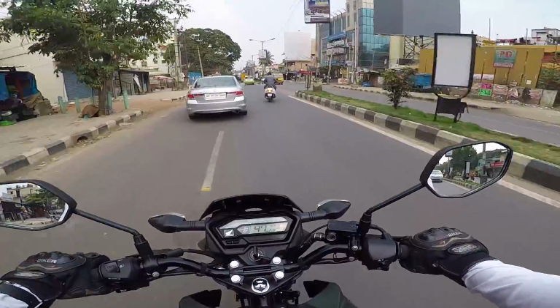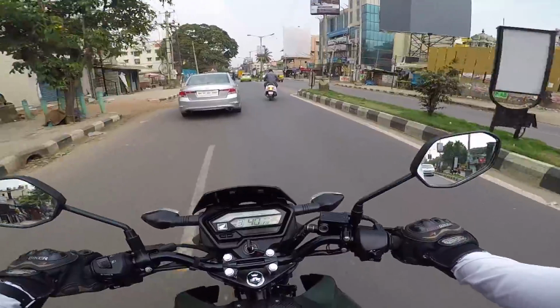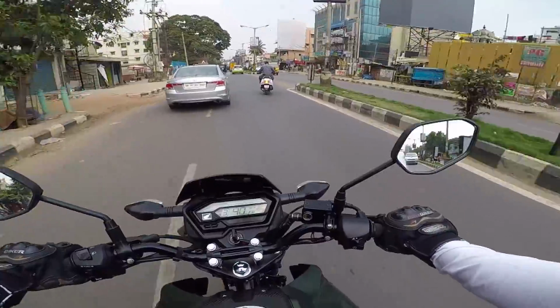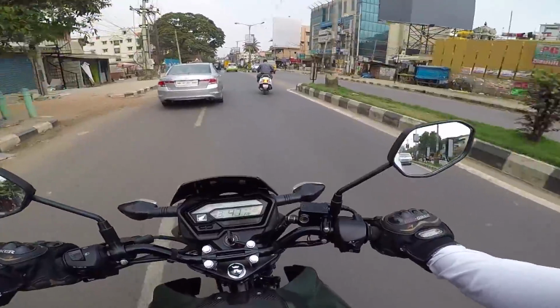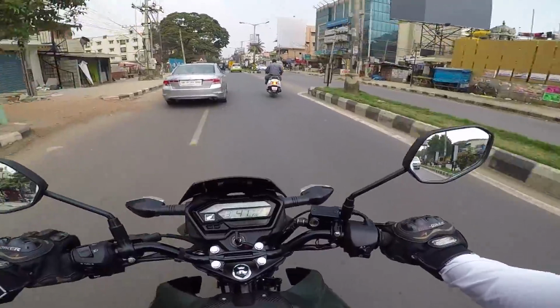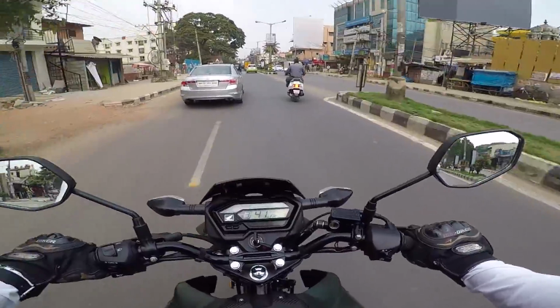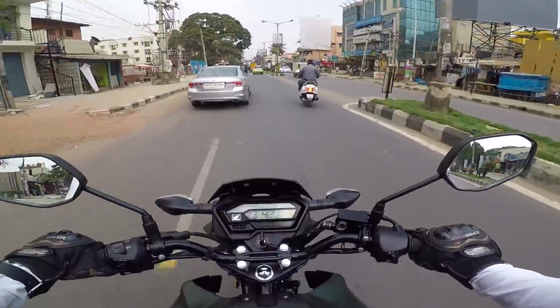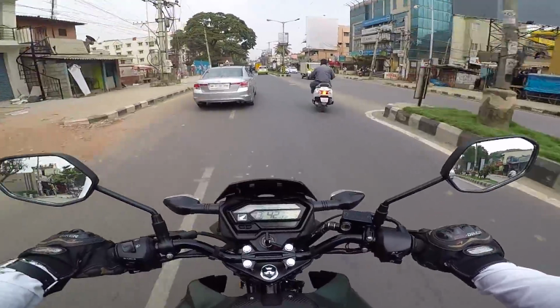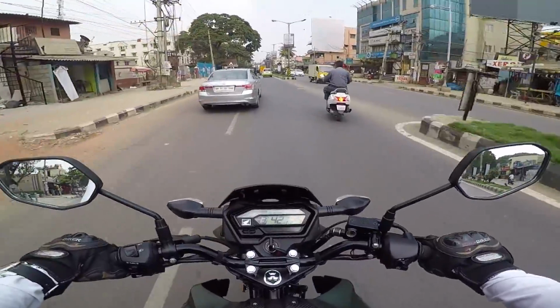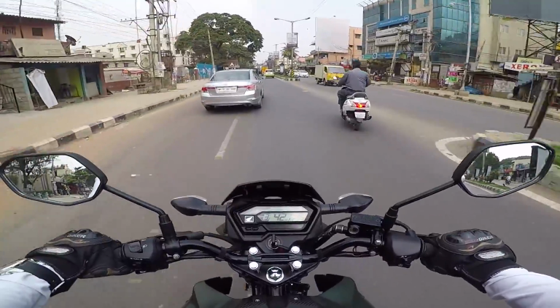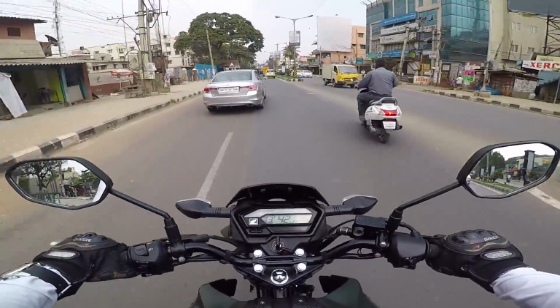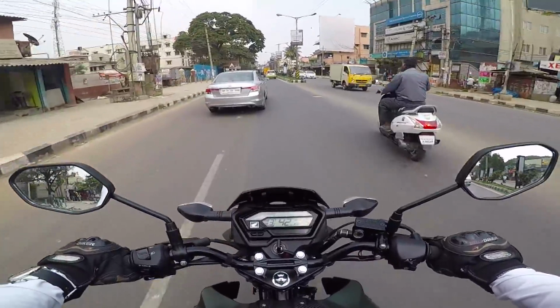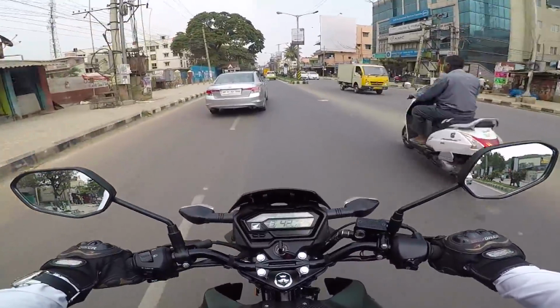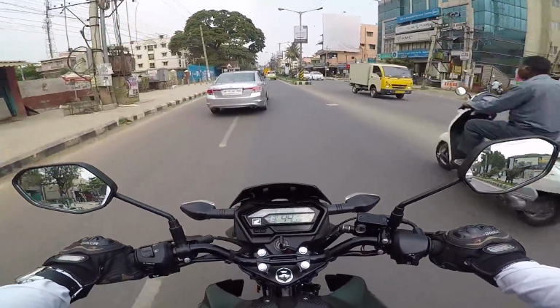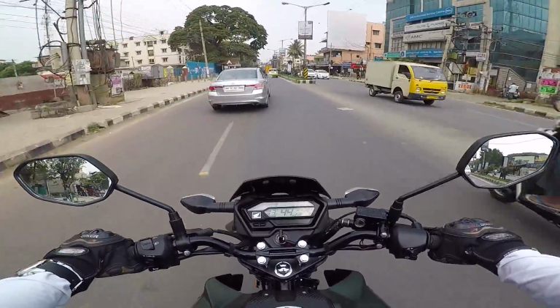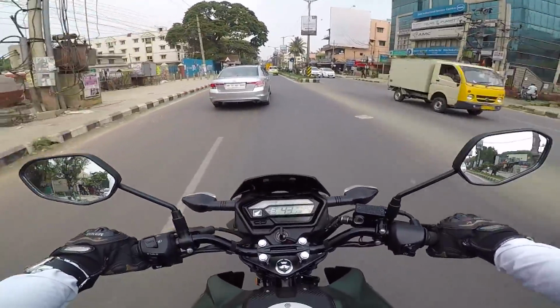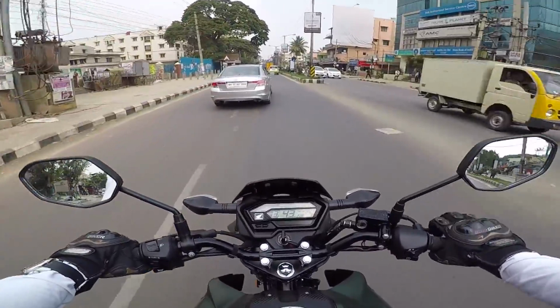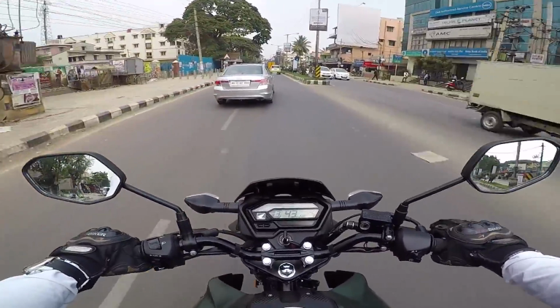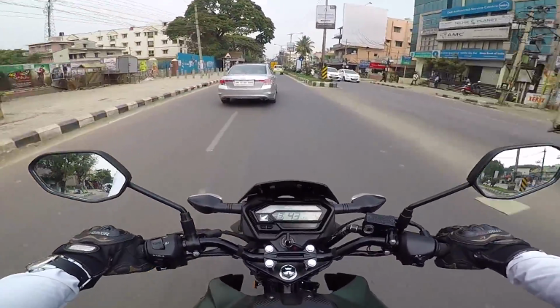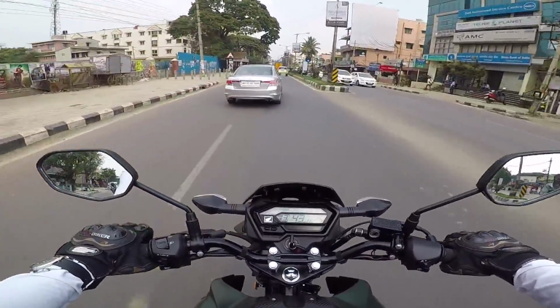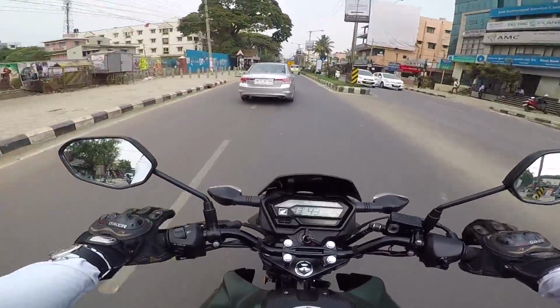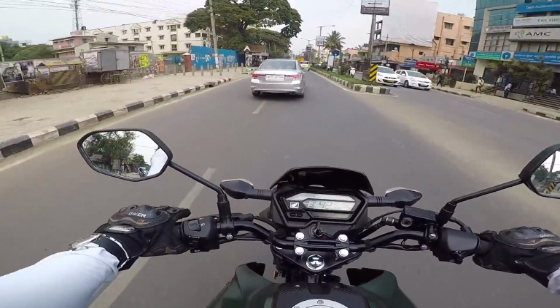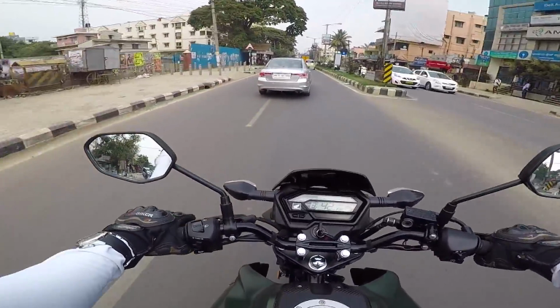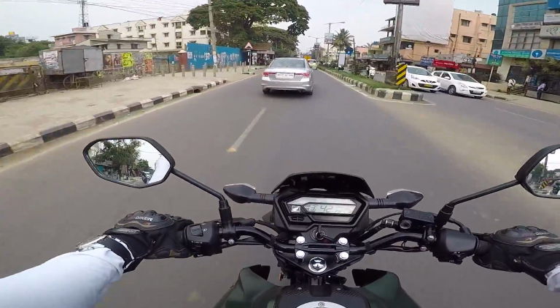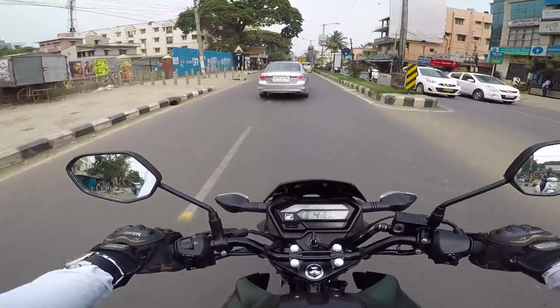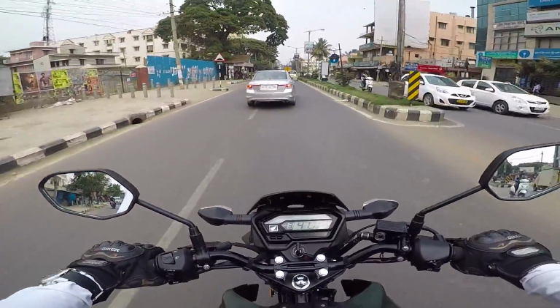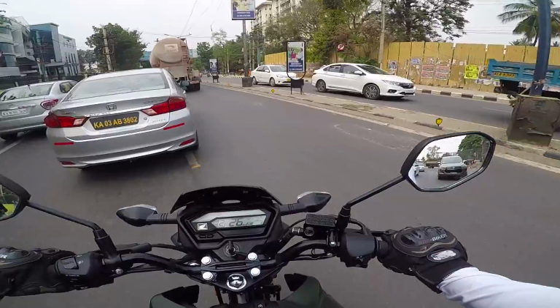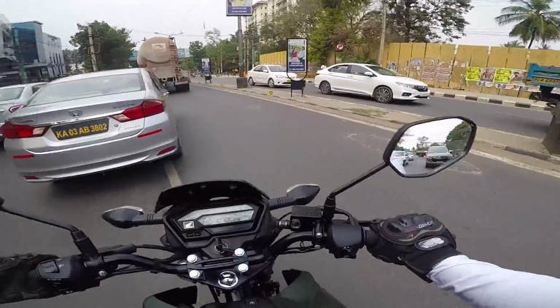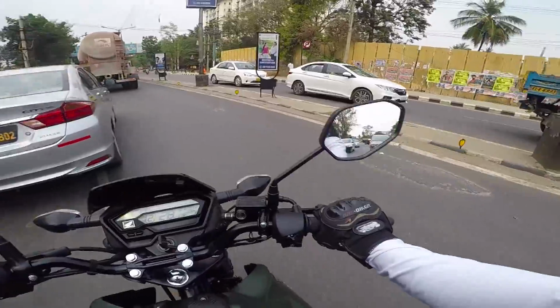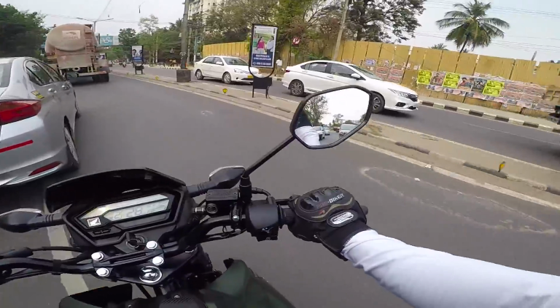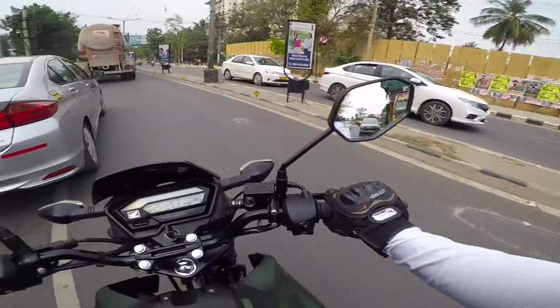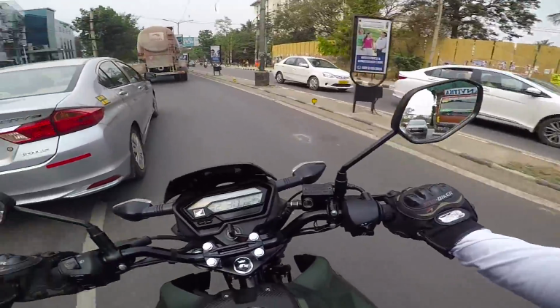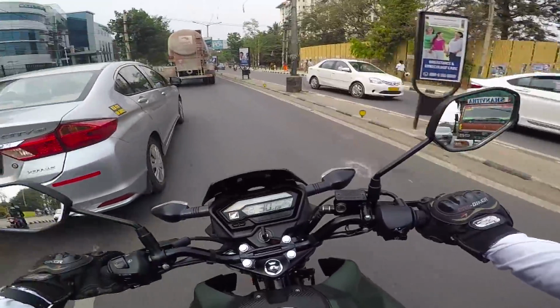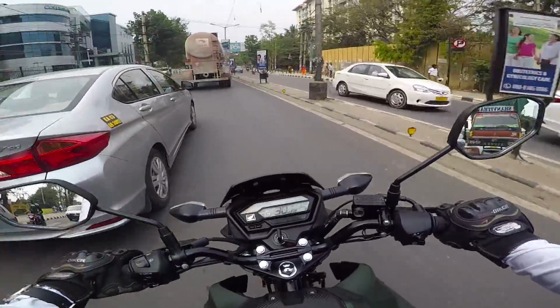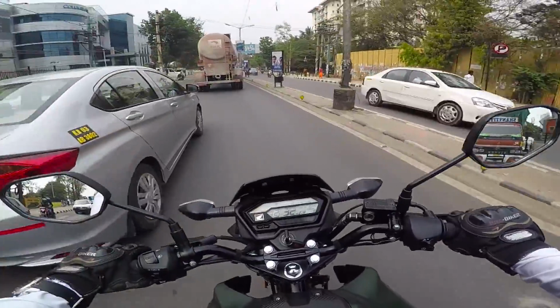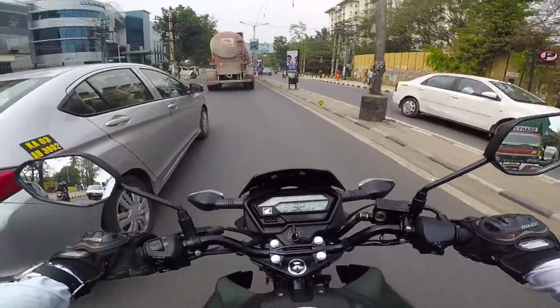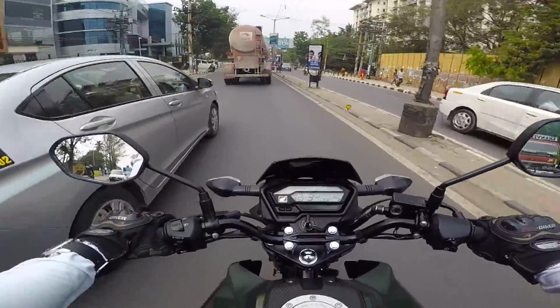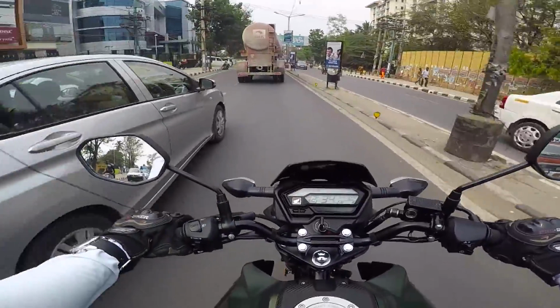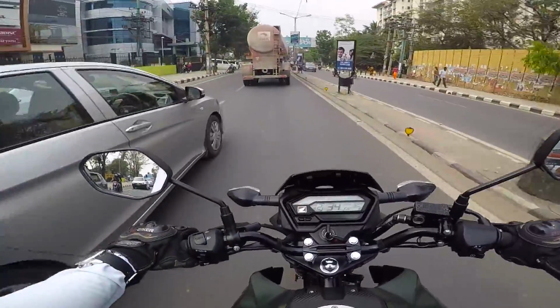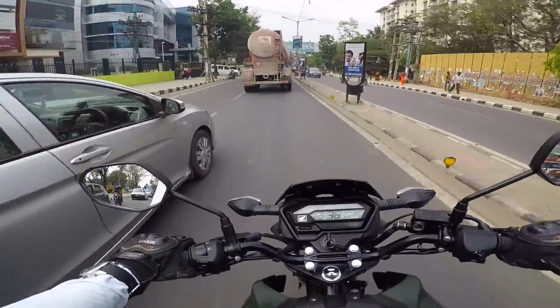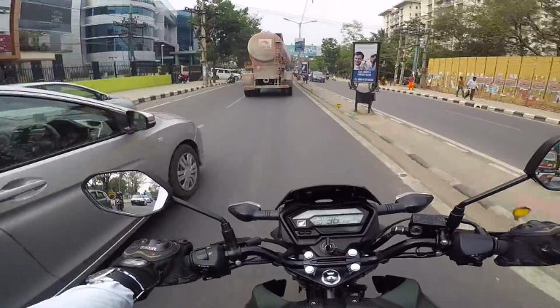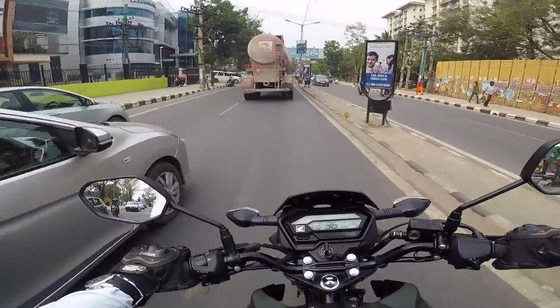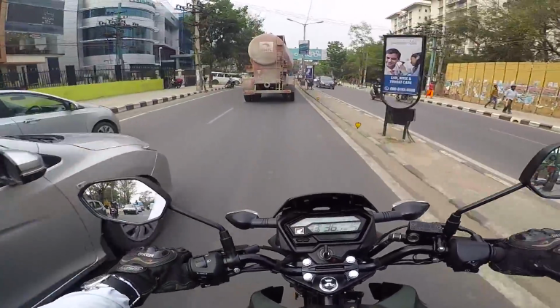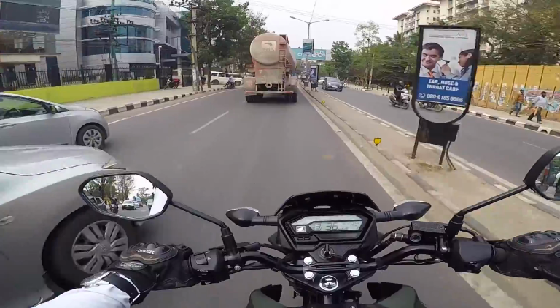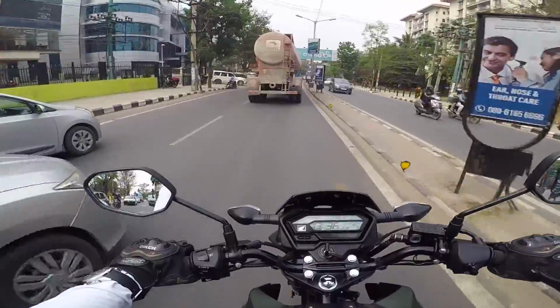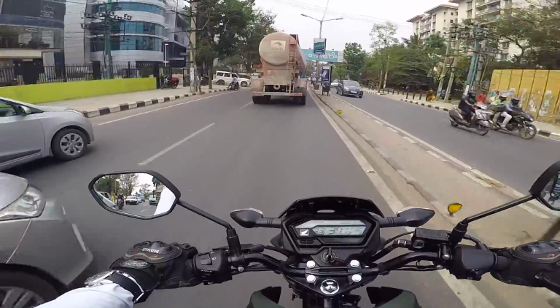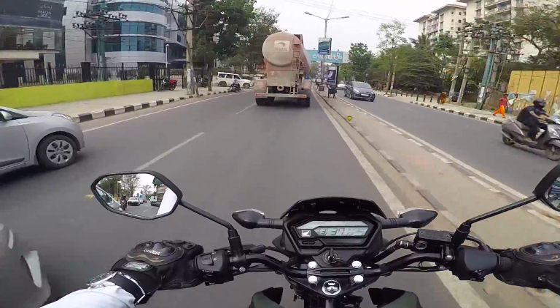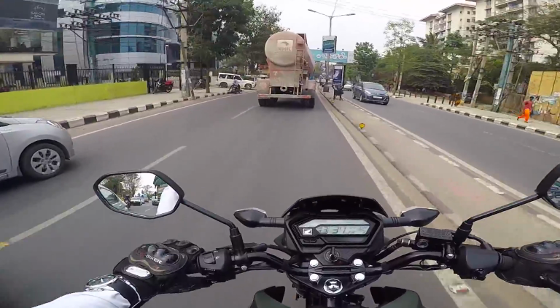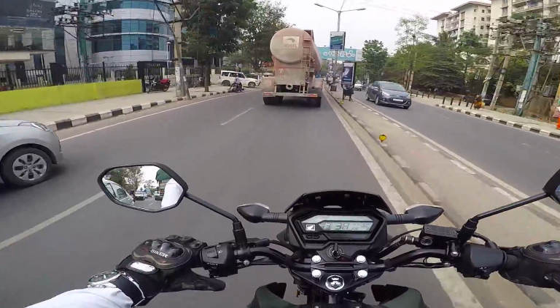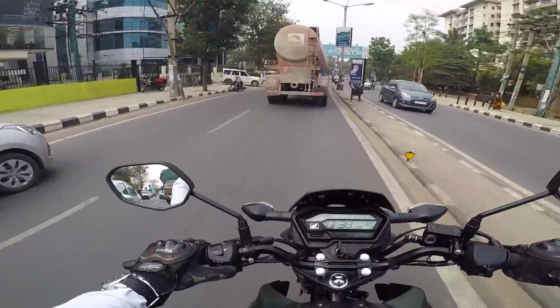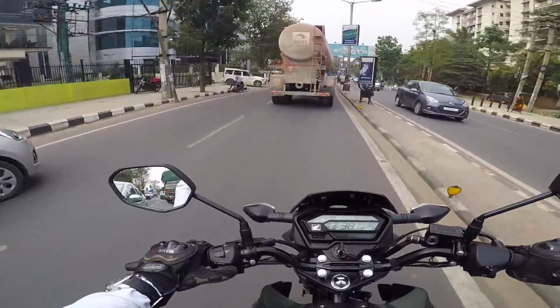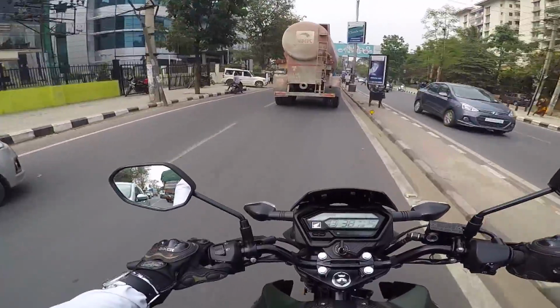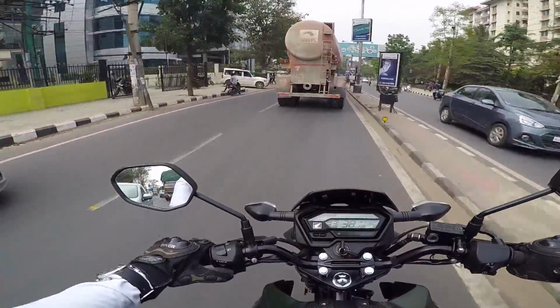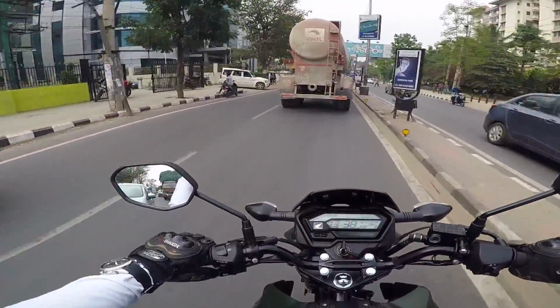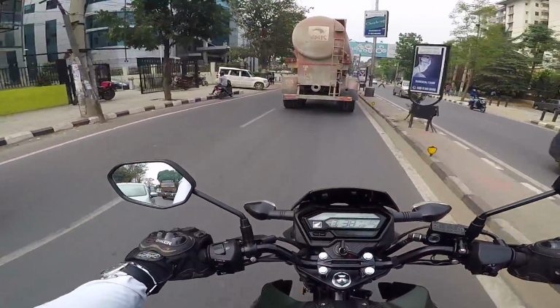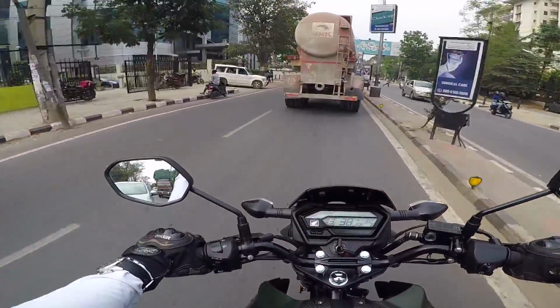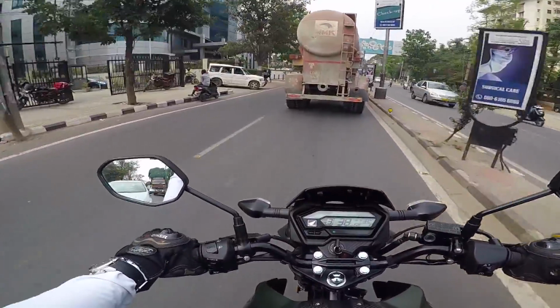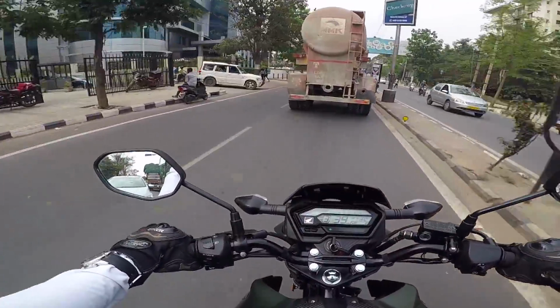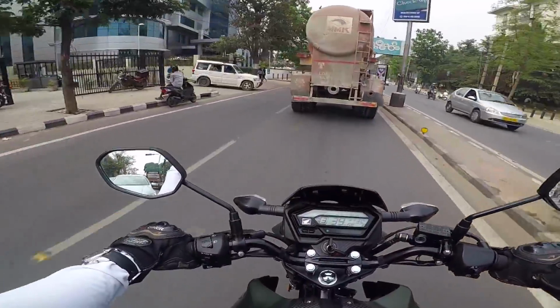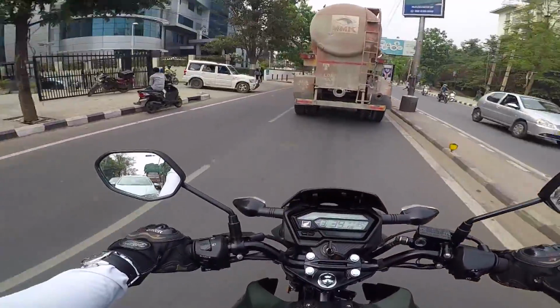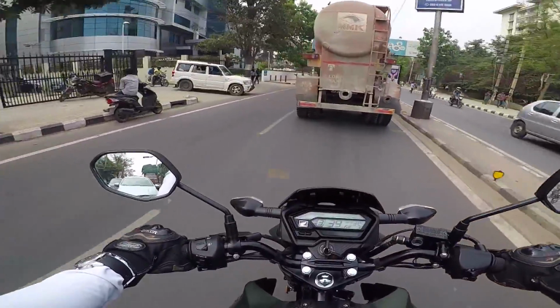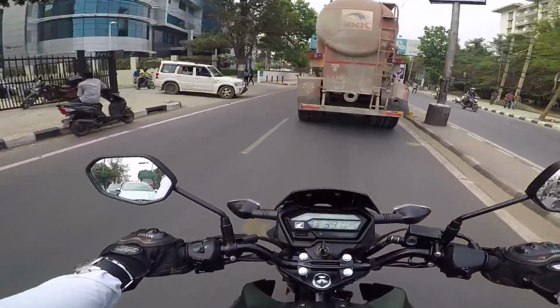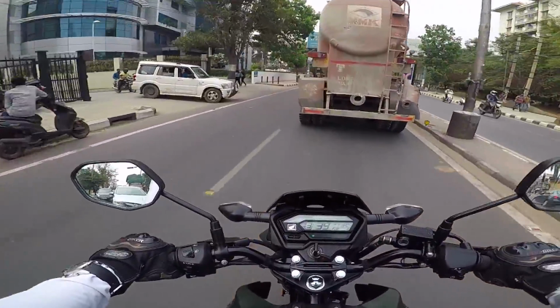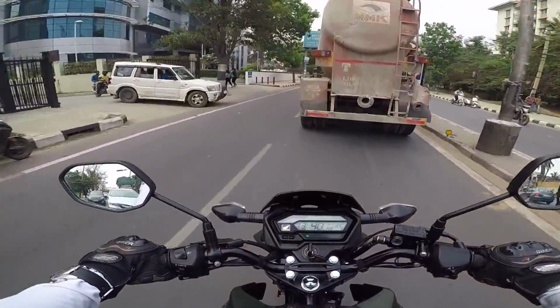This has decent power to filter in the city. I'll just ride for some time and stop somewhere to give you an update.